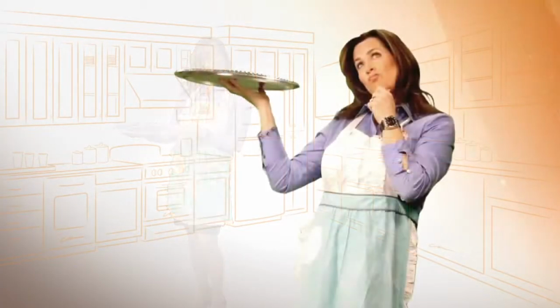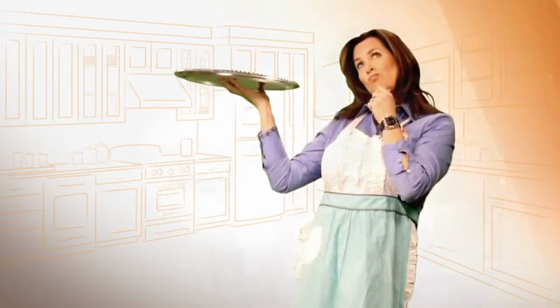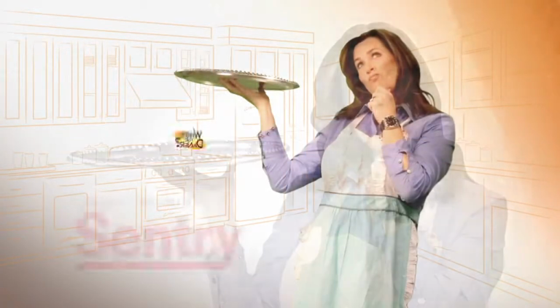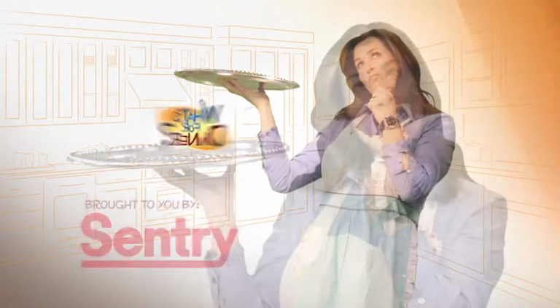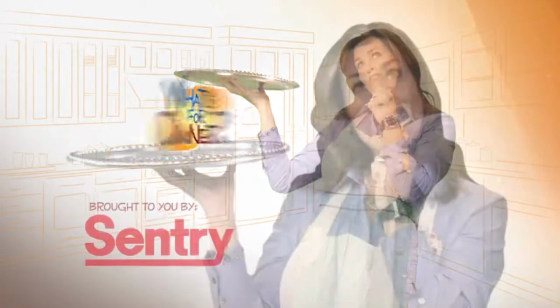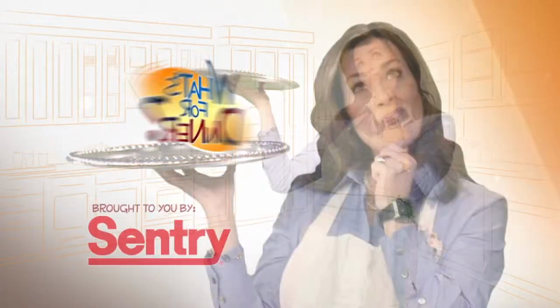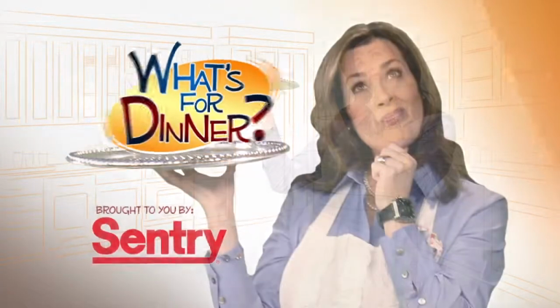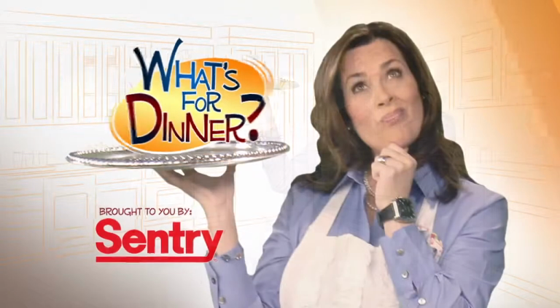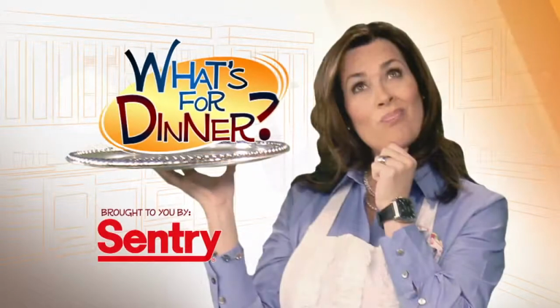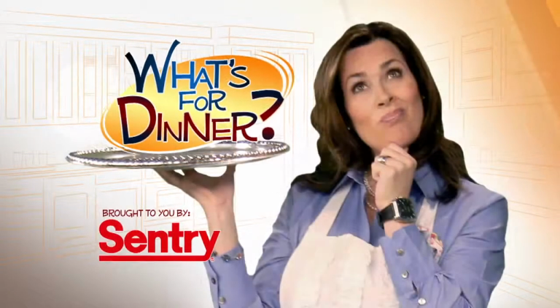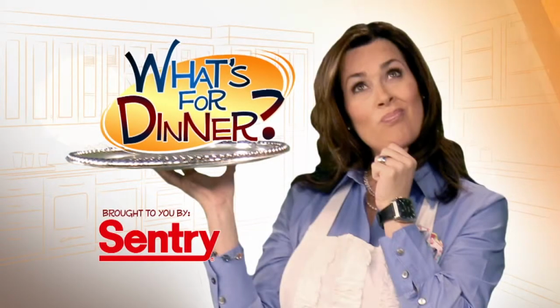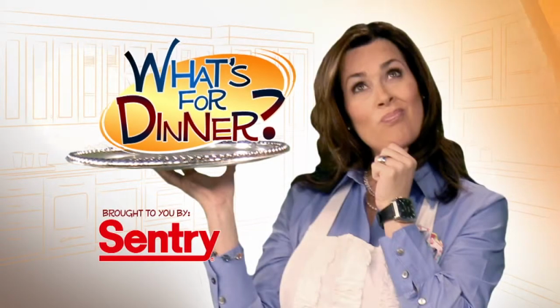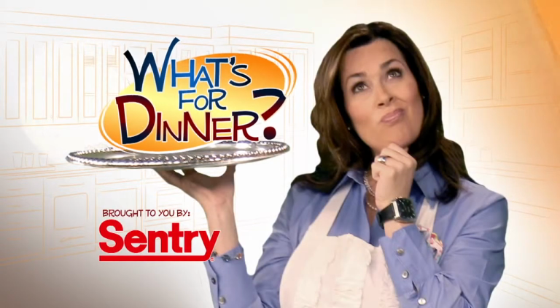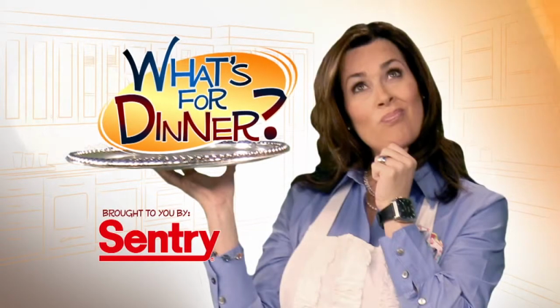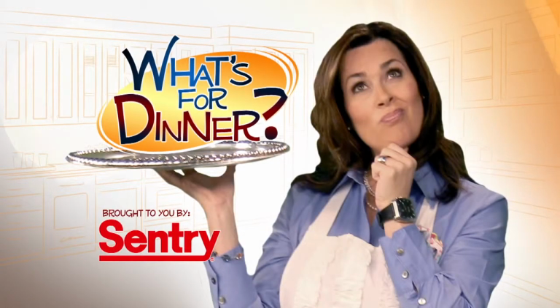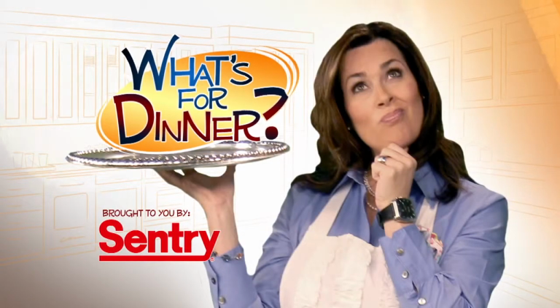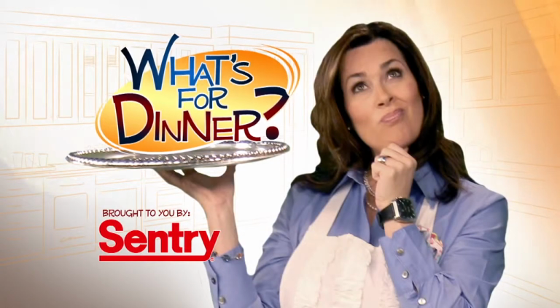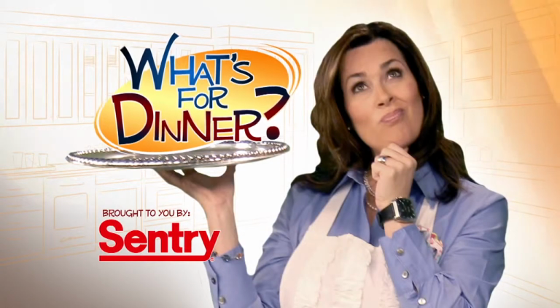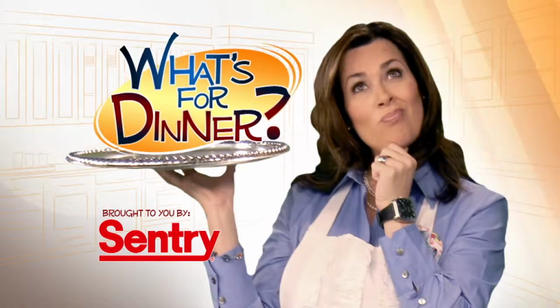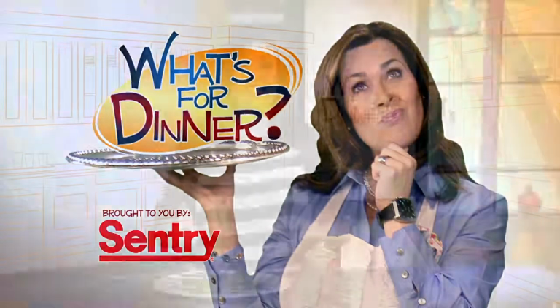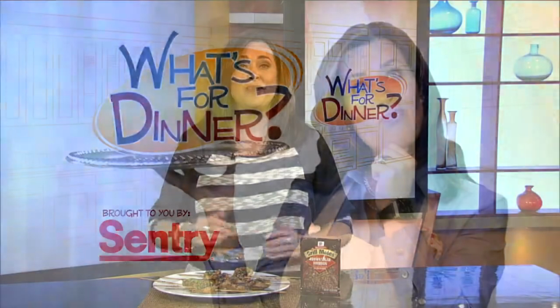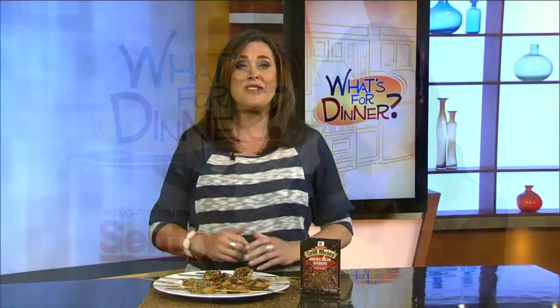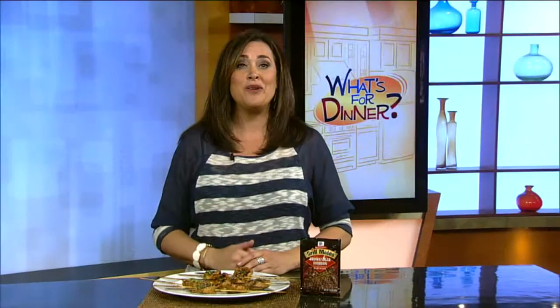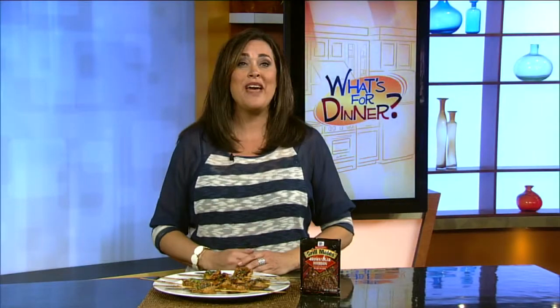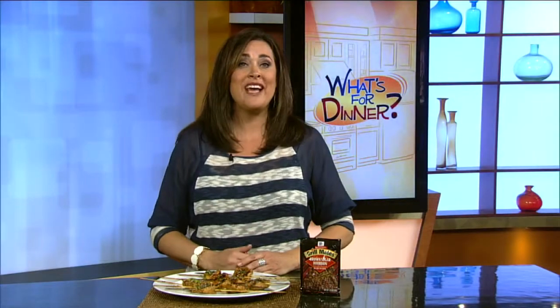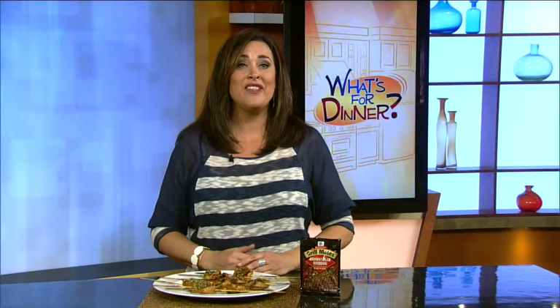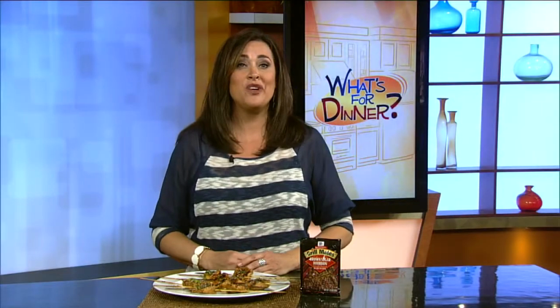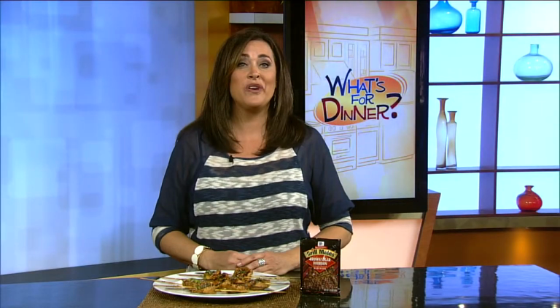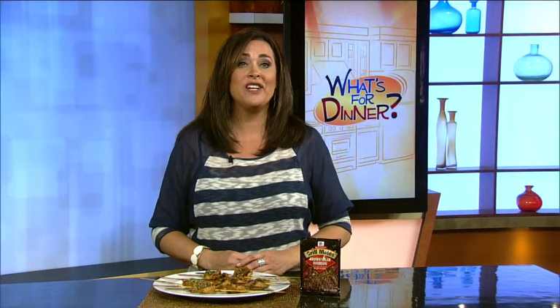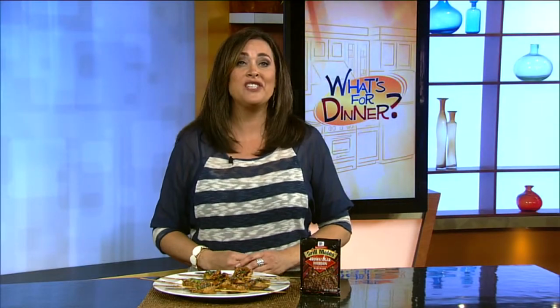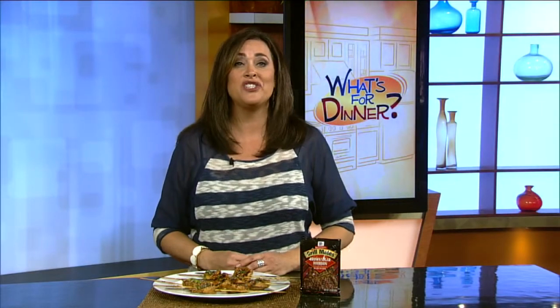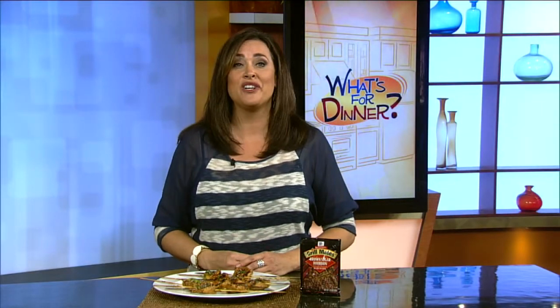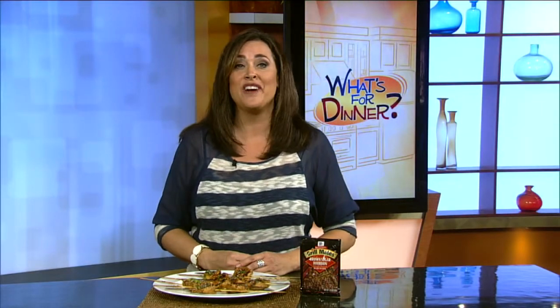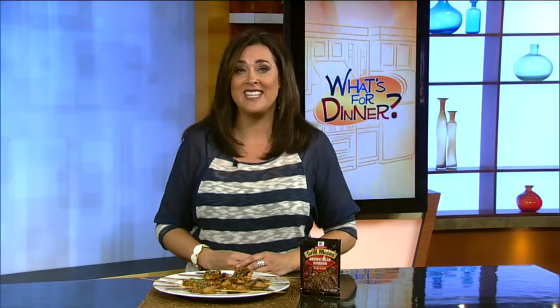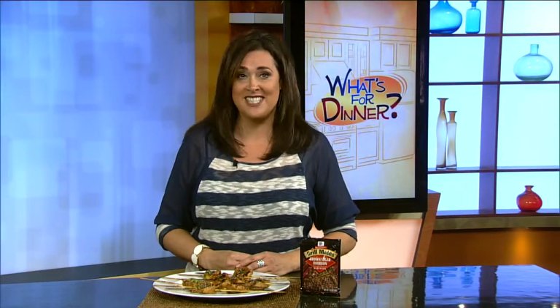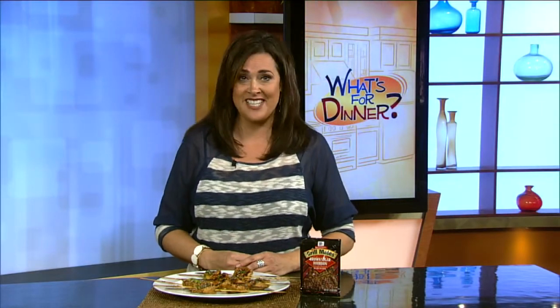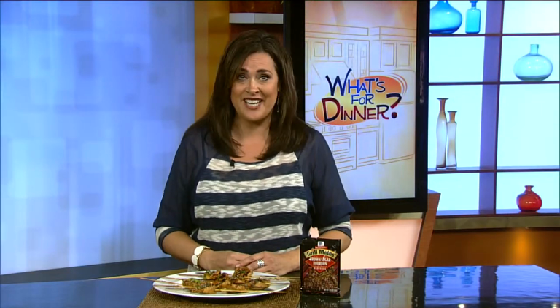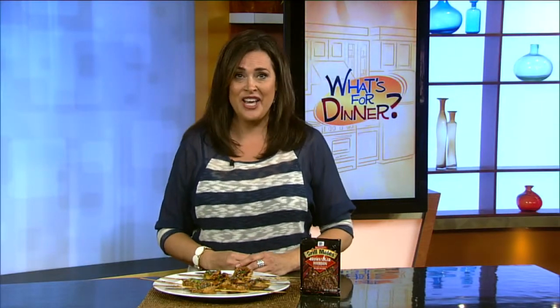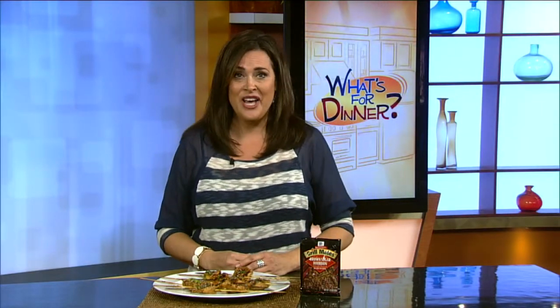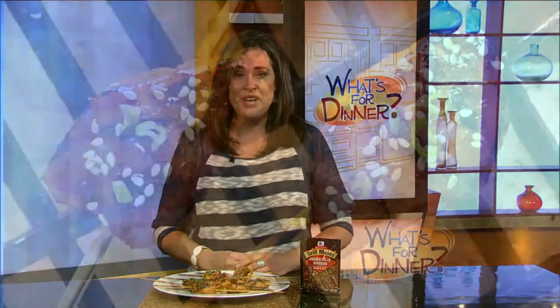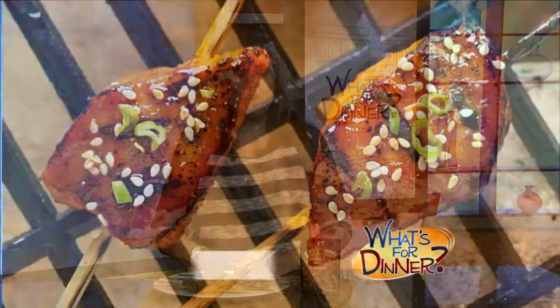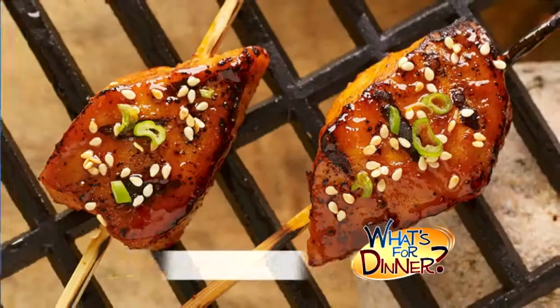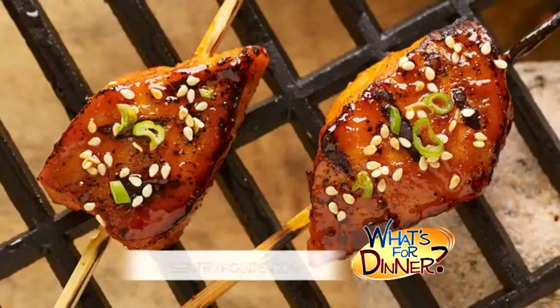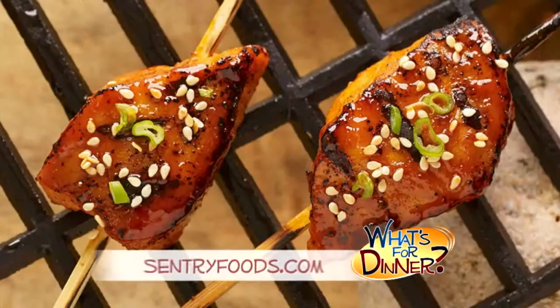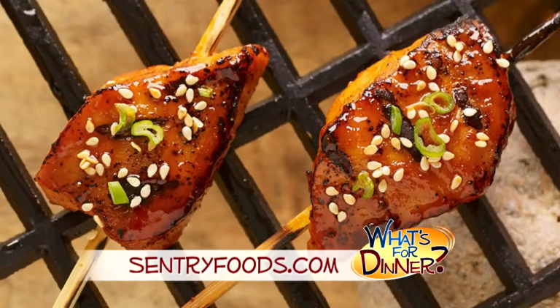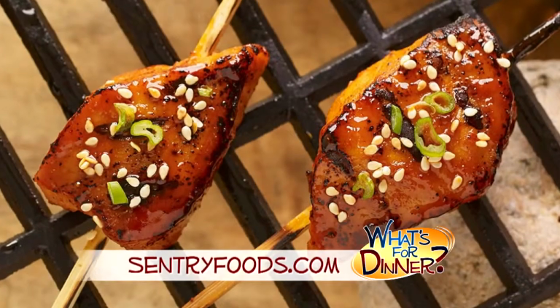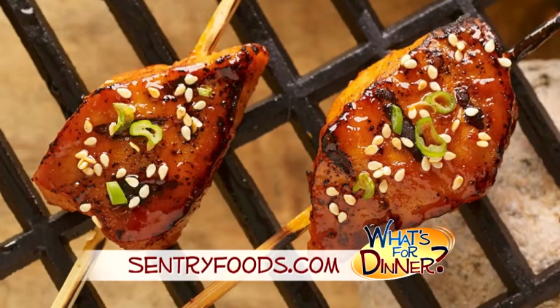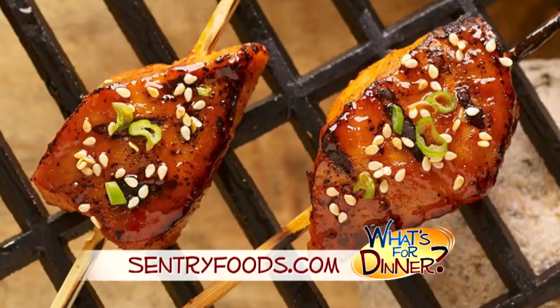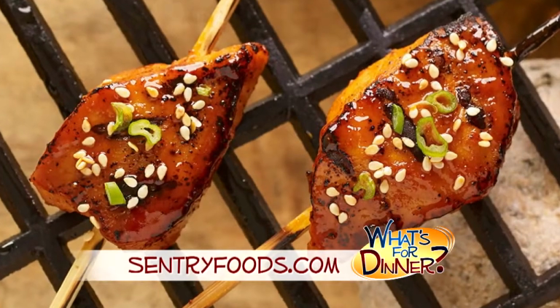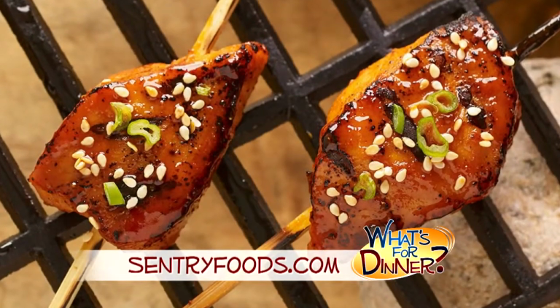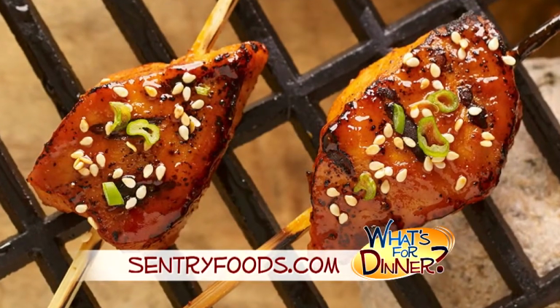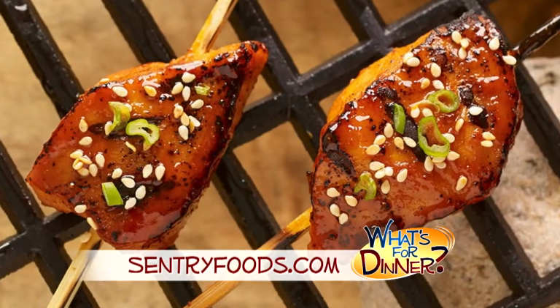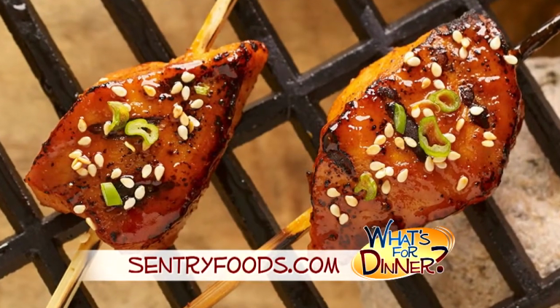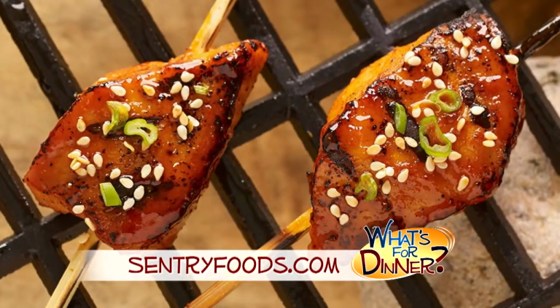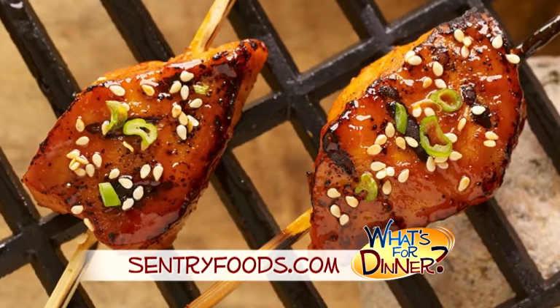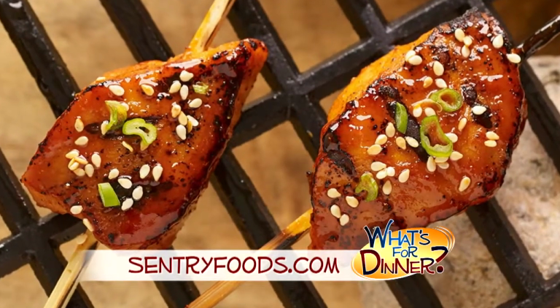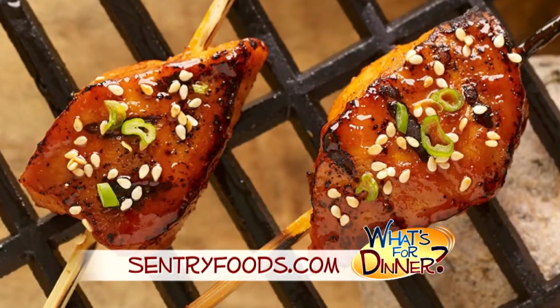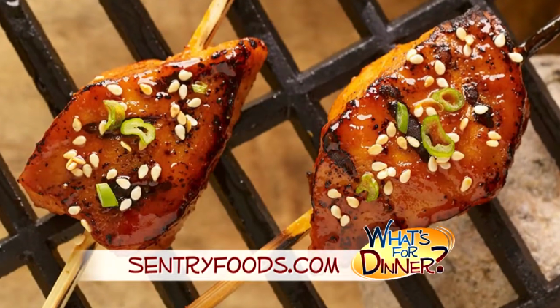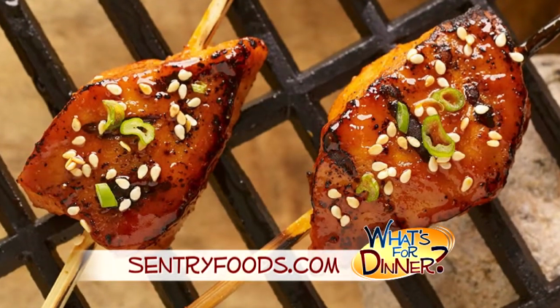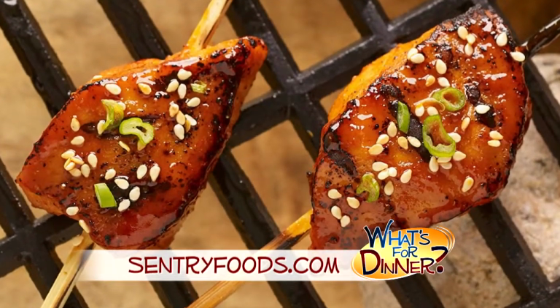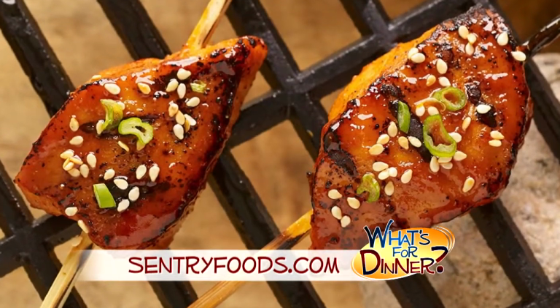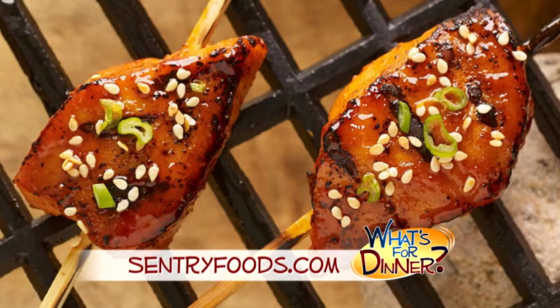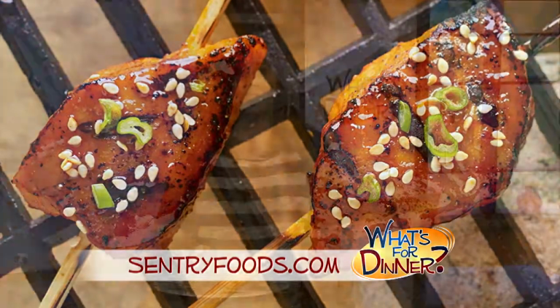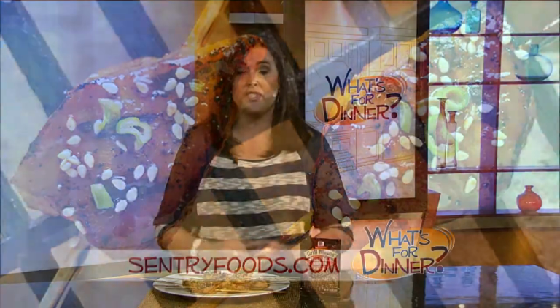I'm Molly Faye from the Morning Blend. For dinner tonight, something you make on the grill and serve on a stick. Go to centuryfoods.com for barbecue pork skewers.